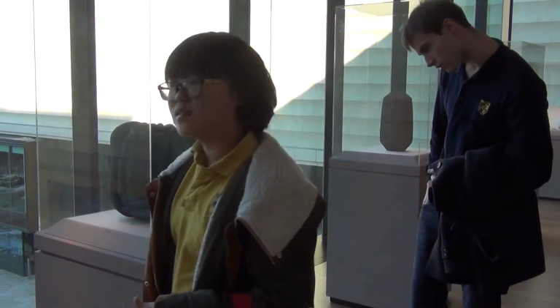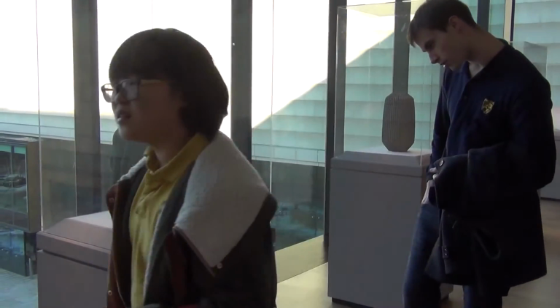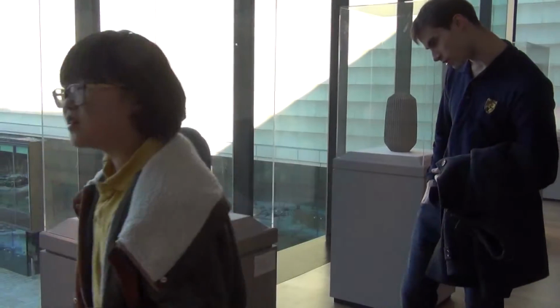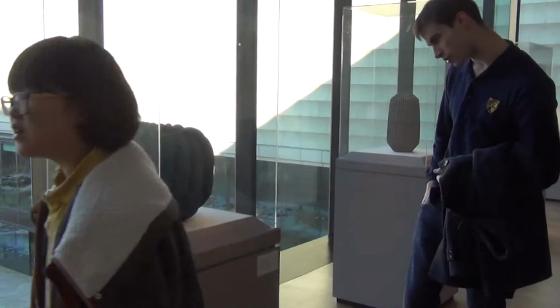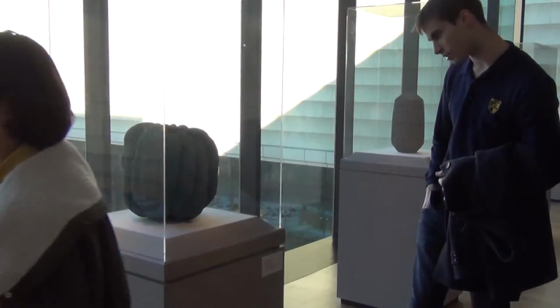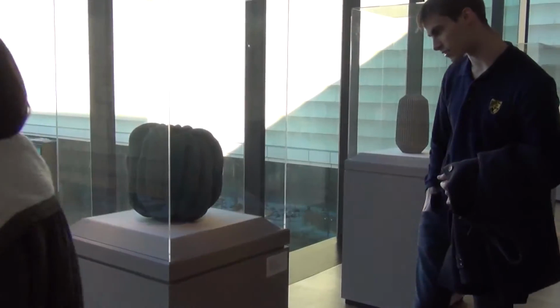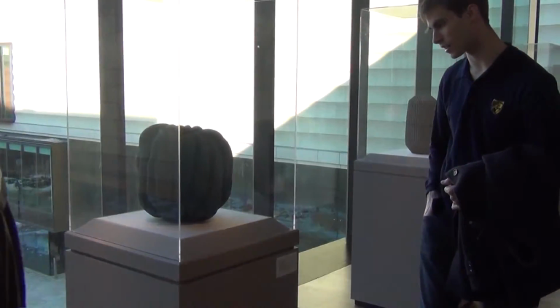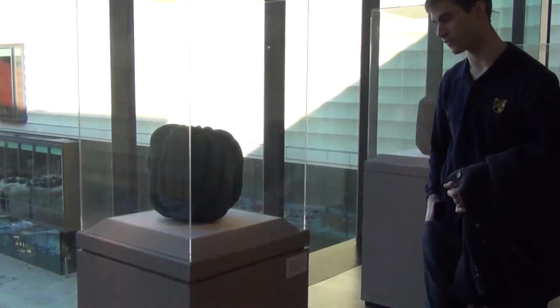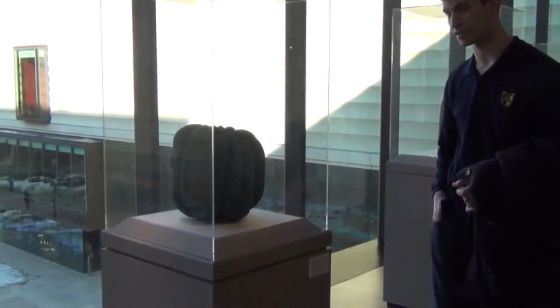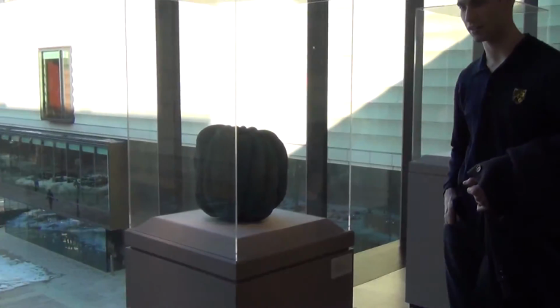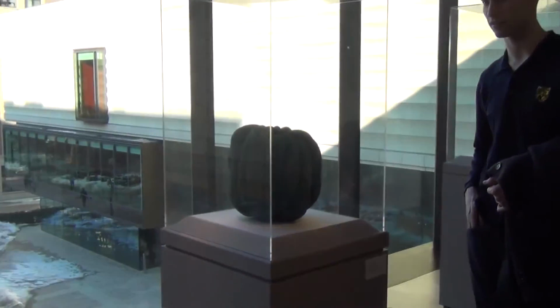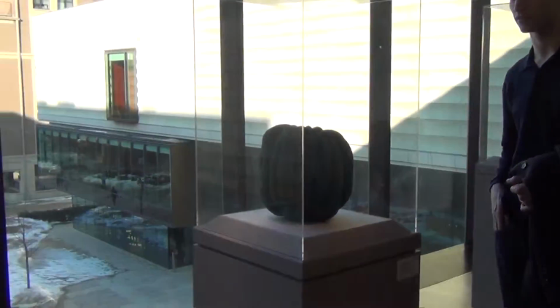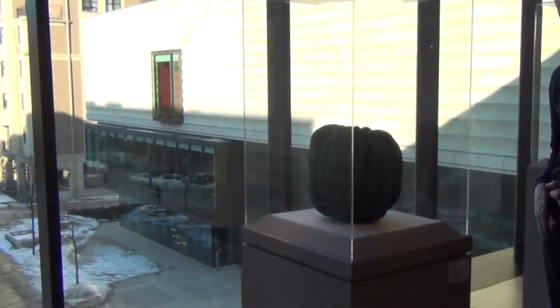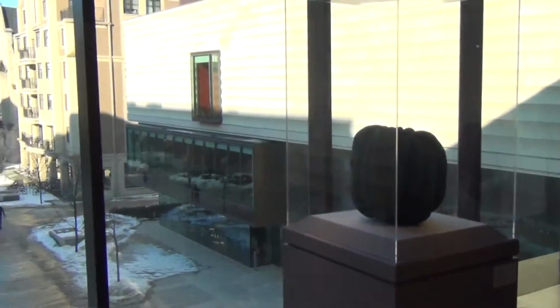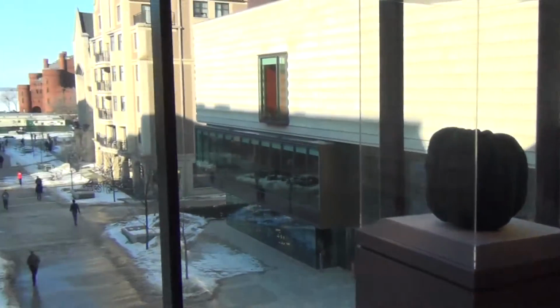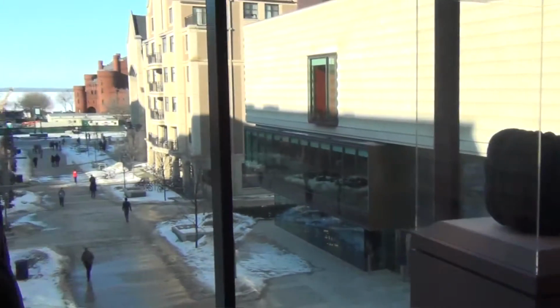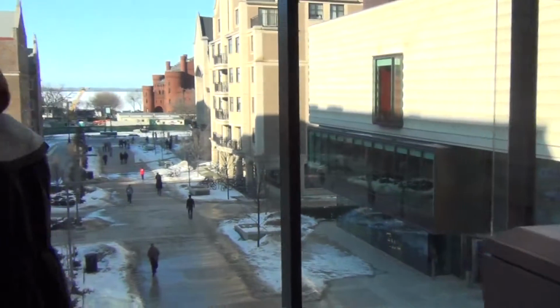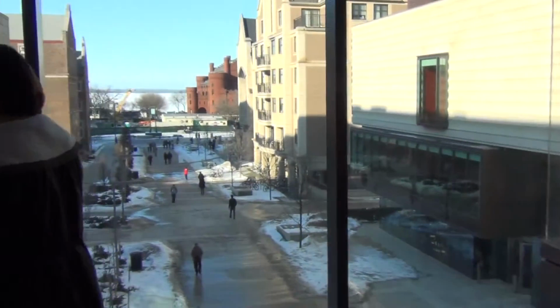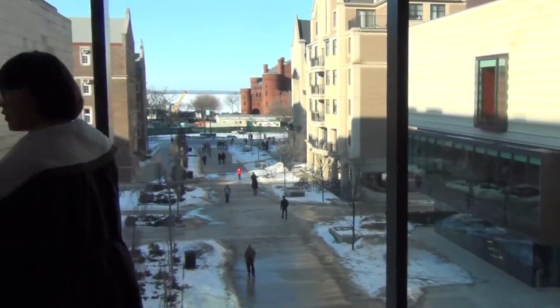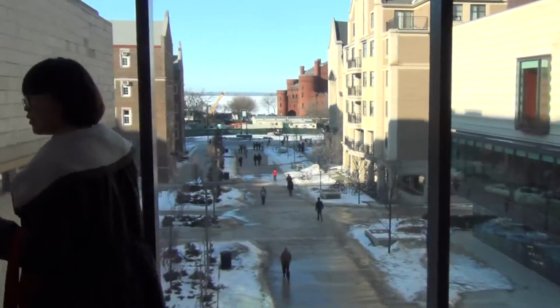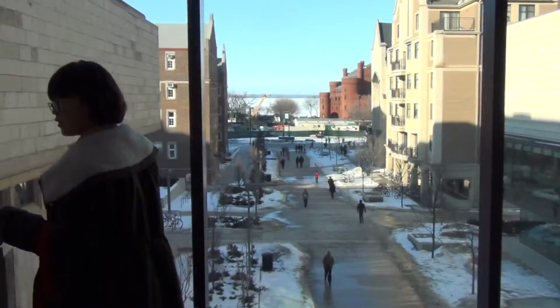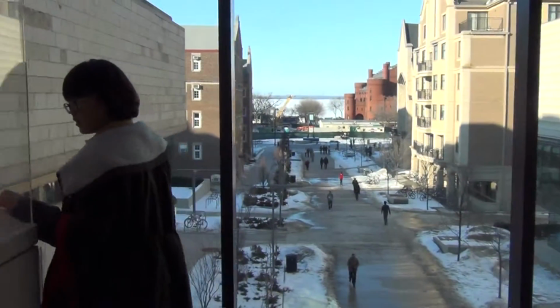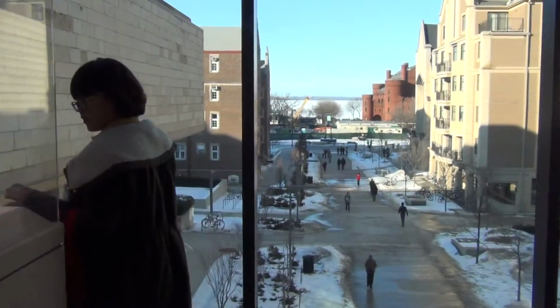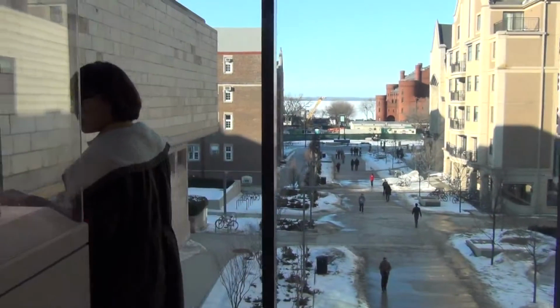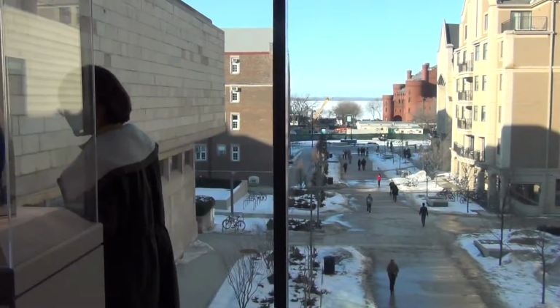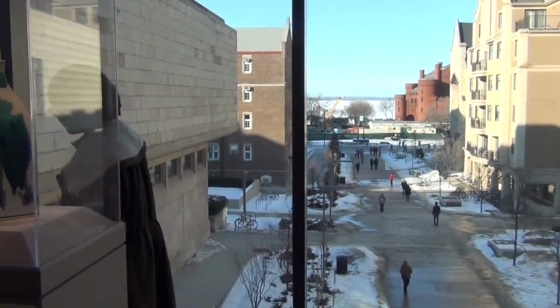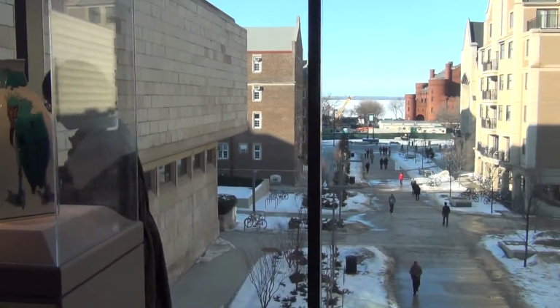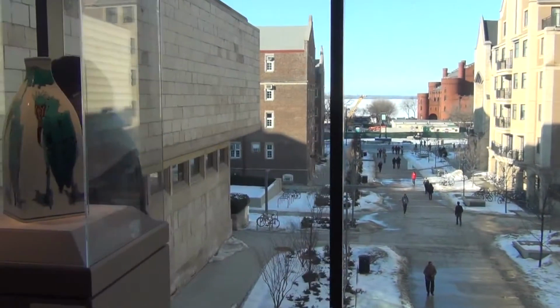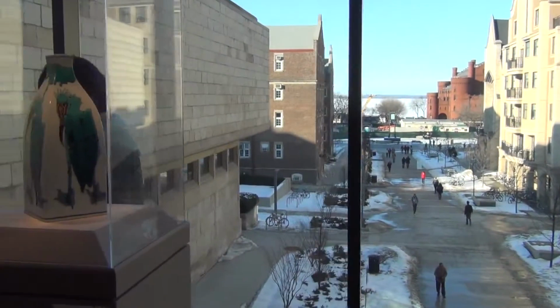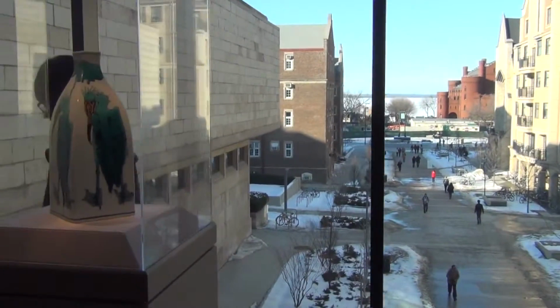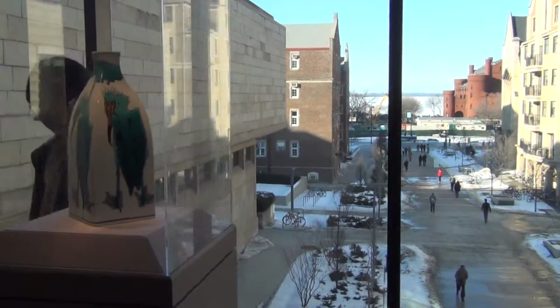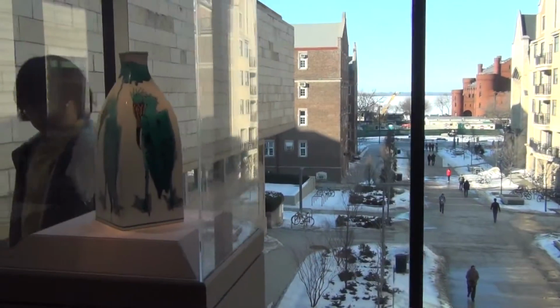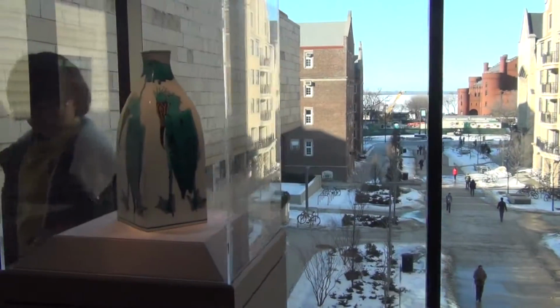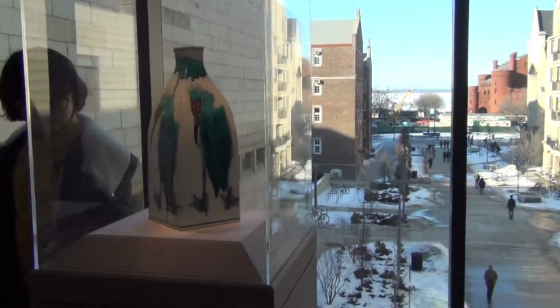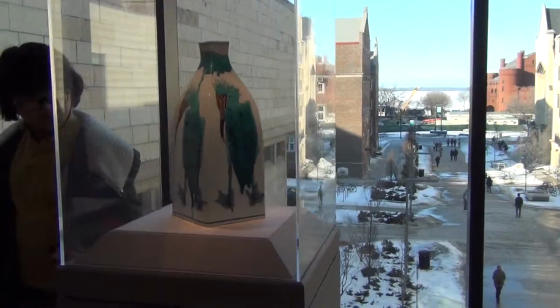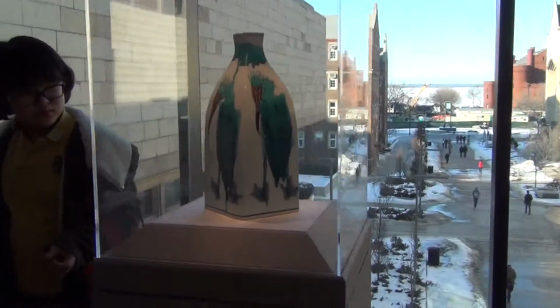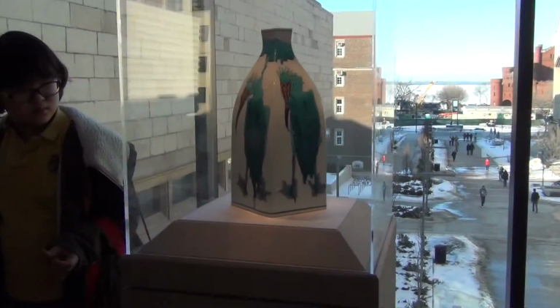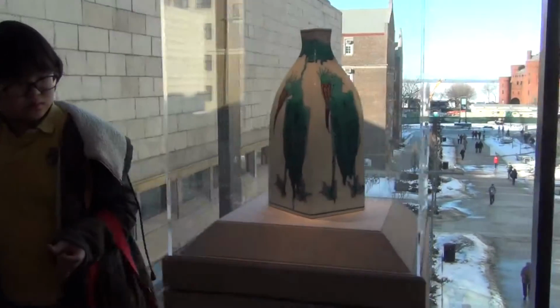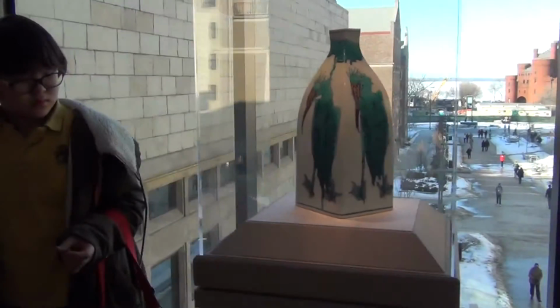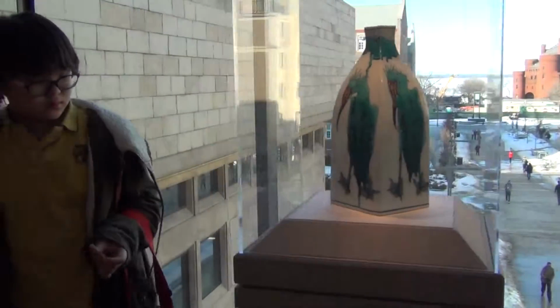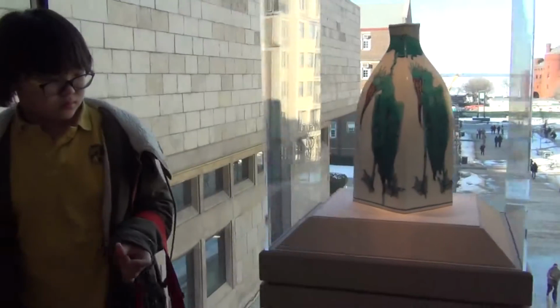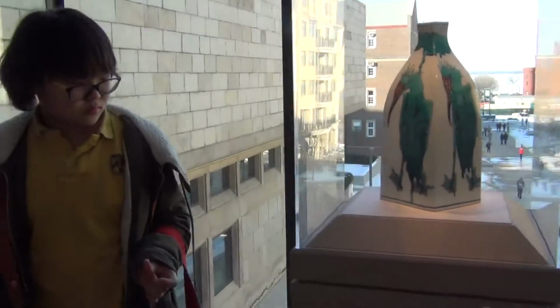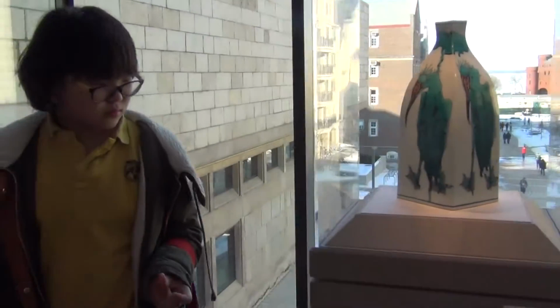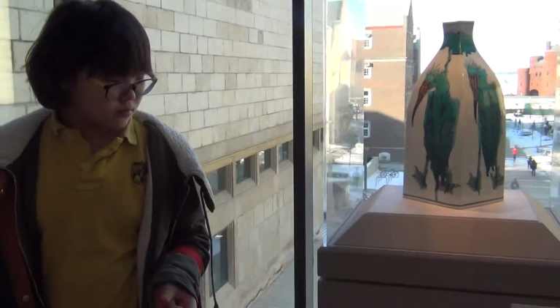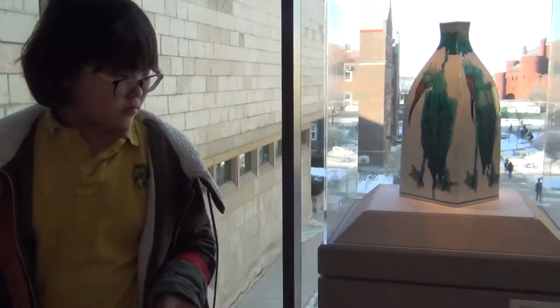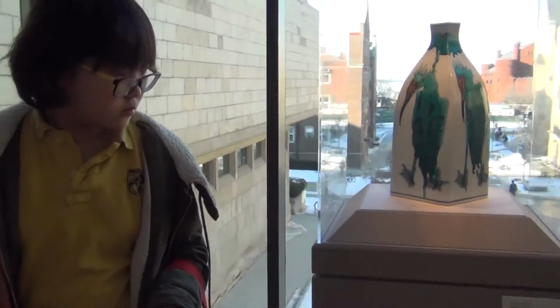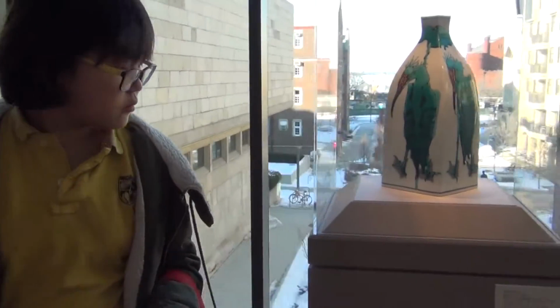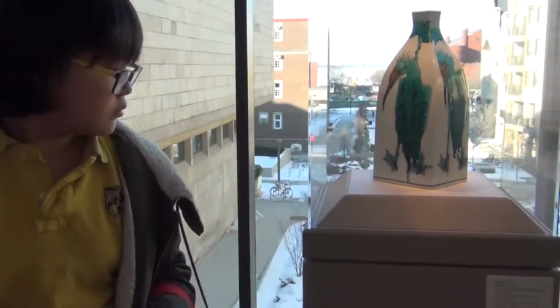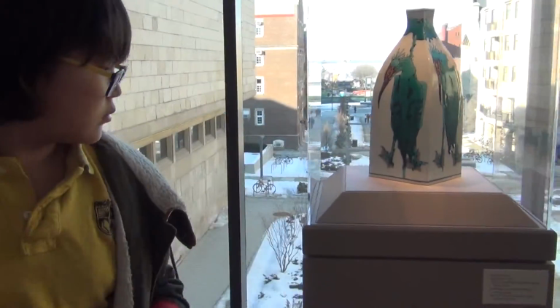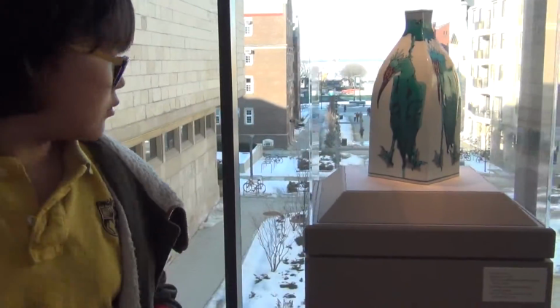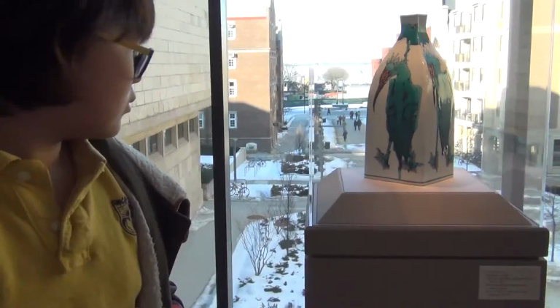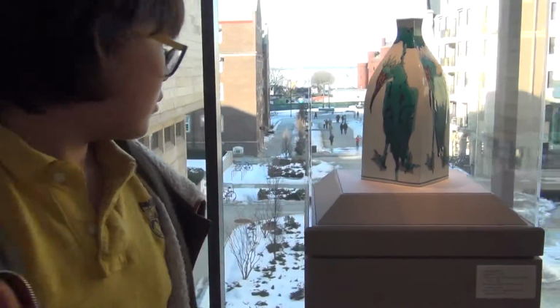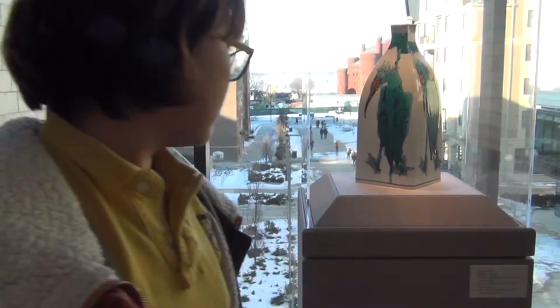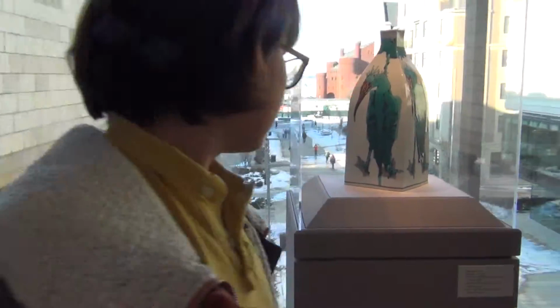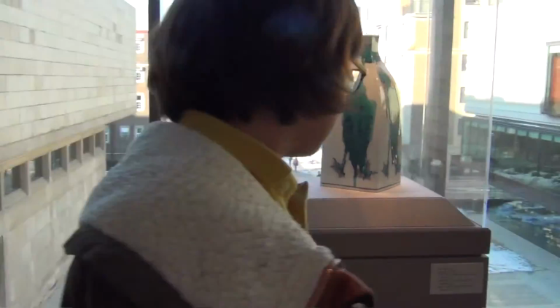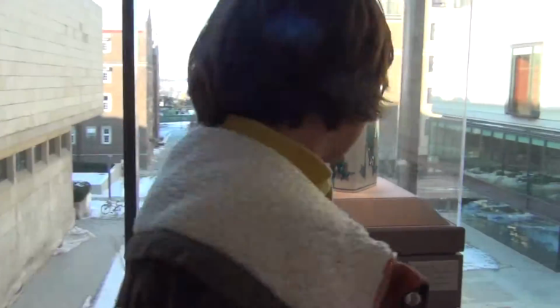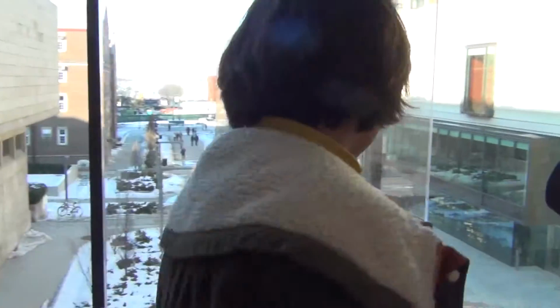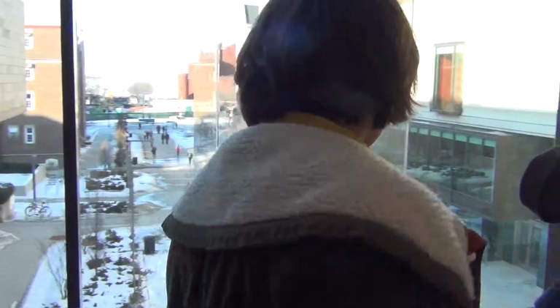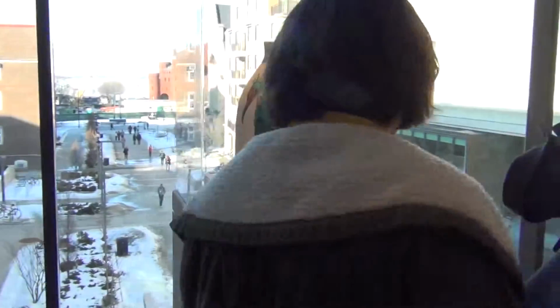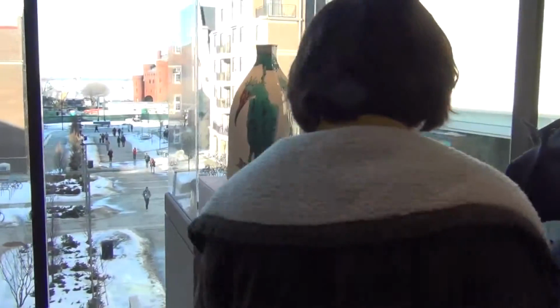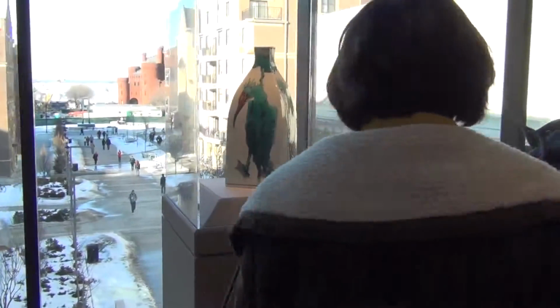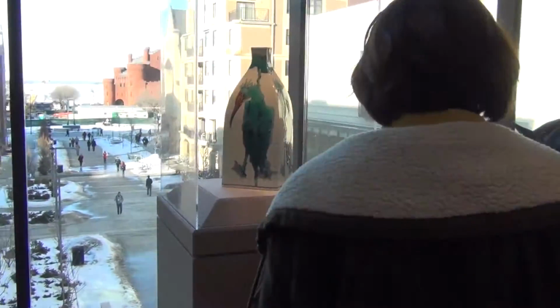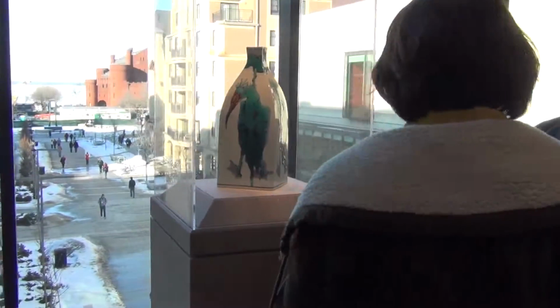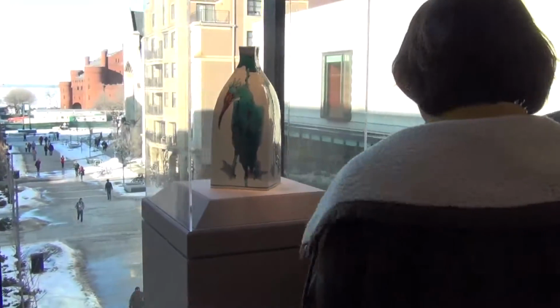It doesn't have a title to it. Made in Japan too. Yeah, Japanese.